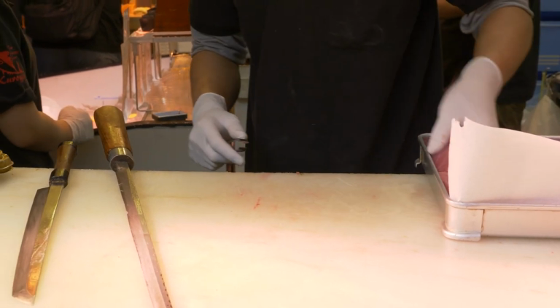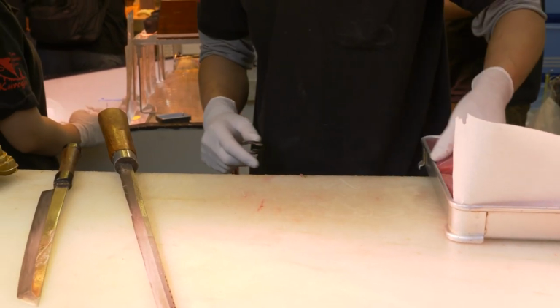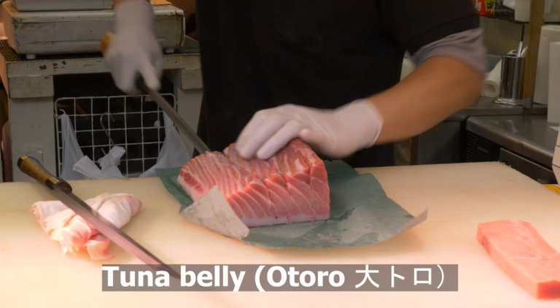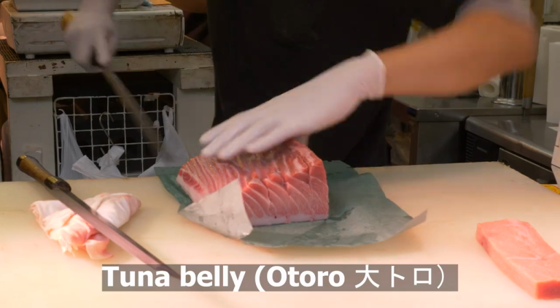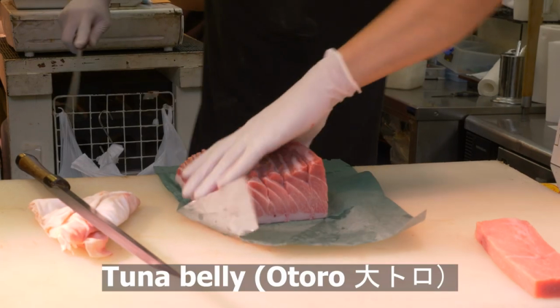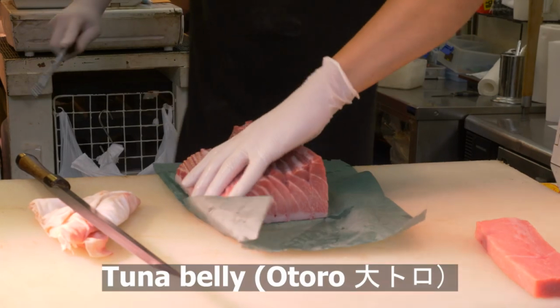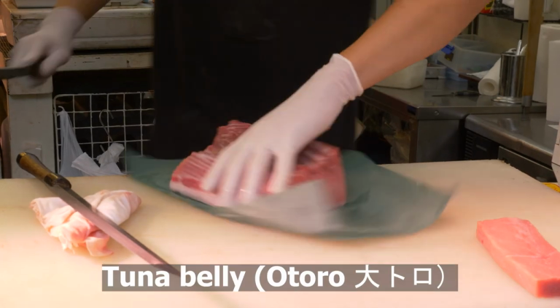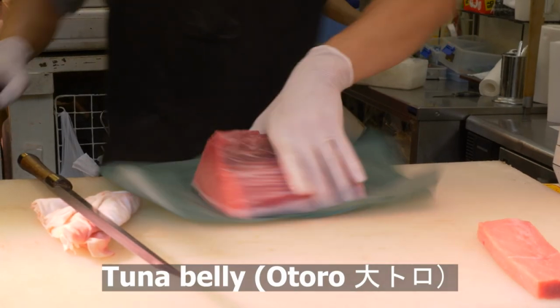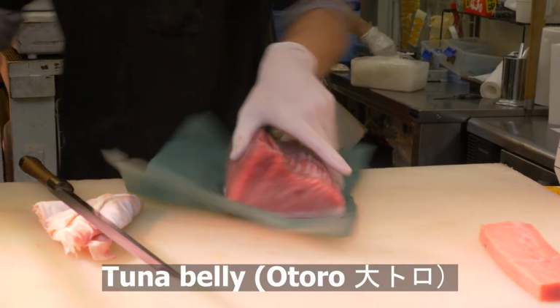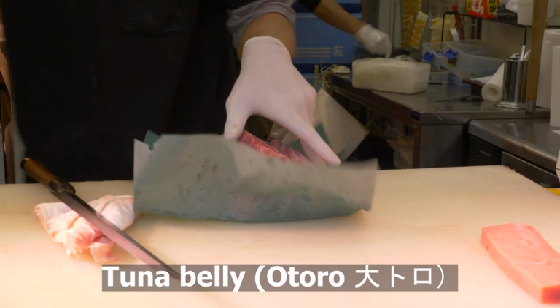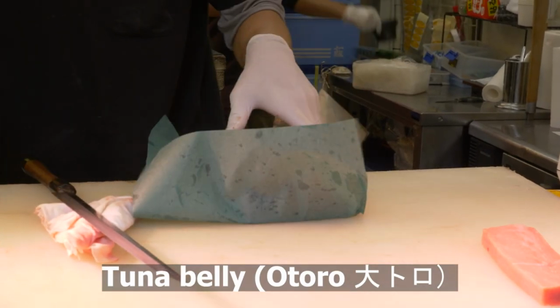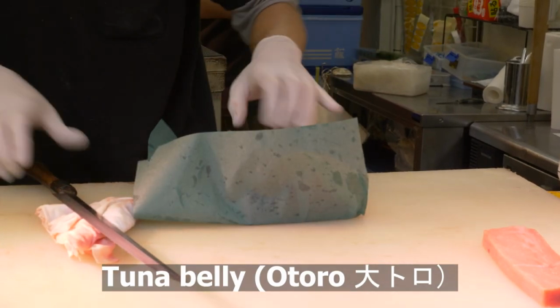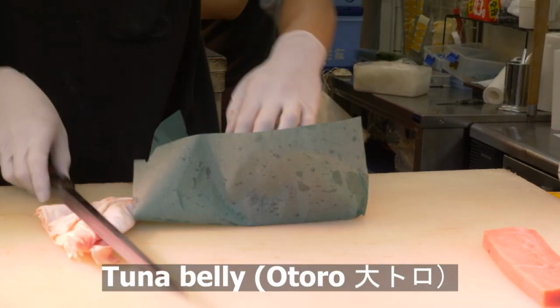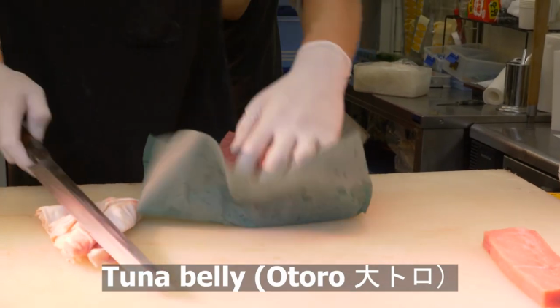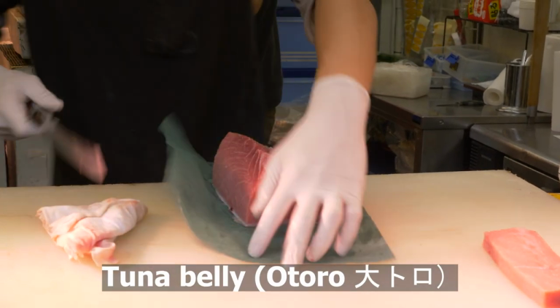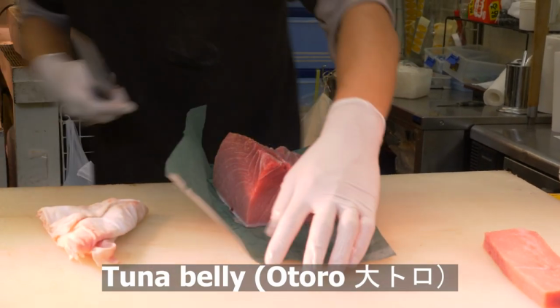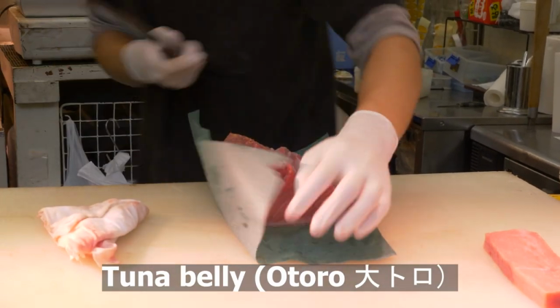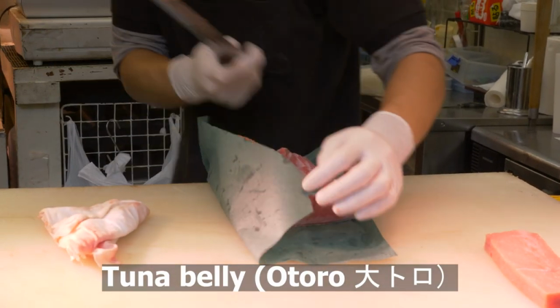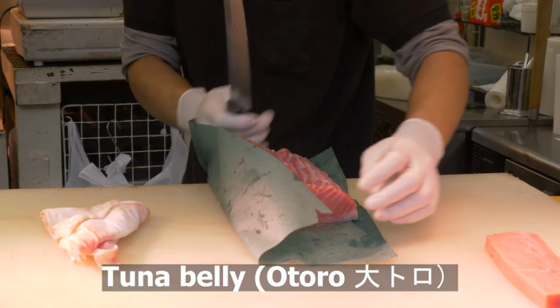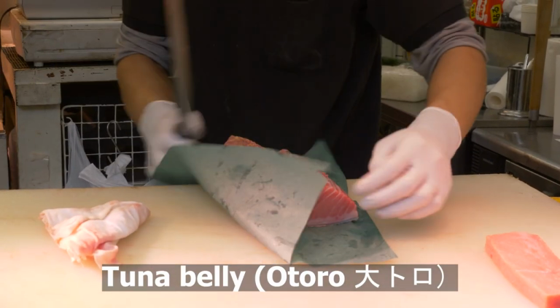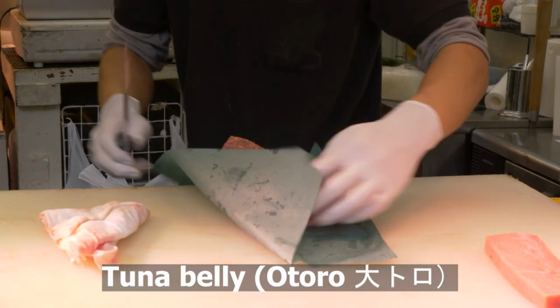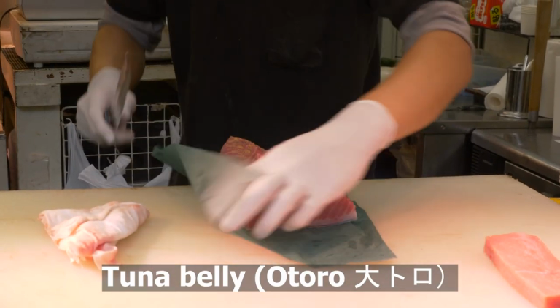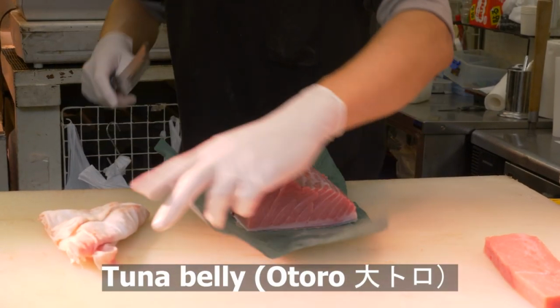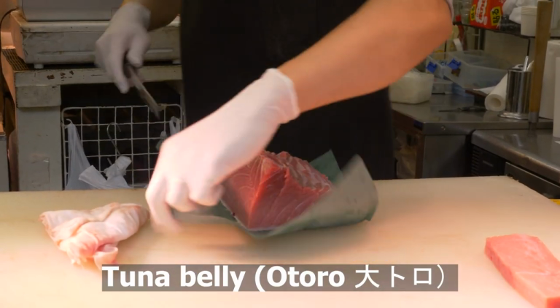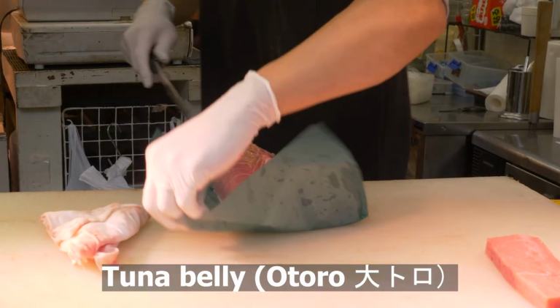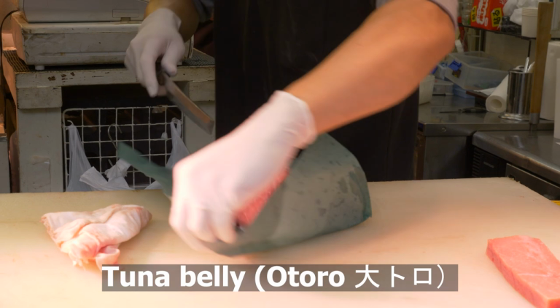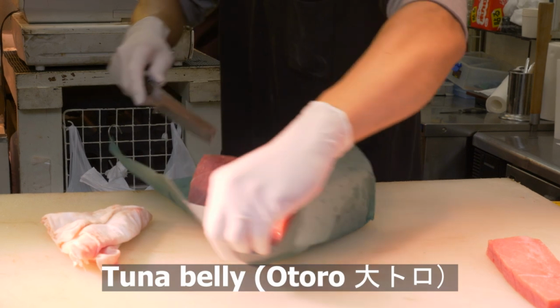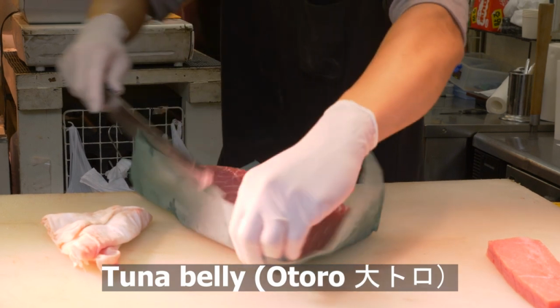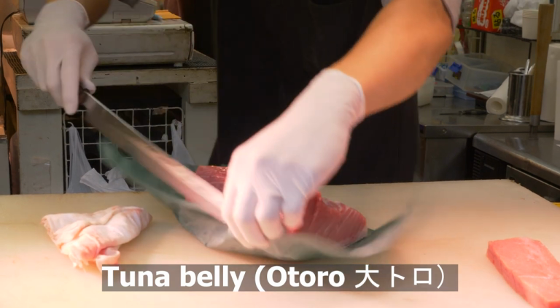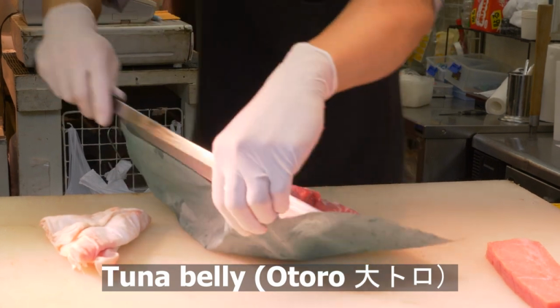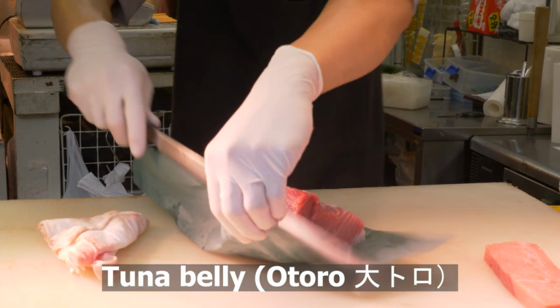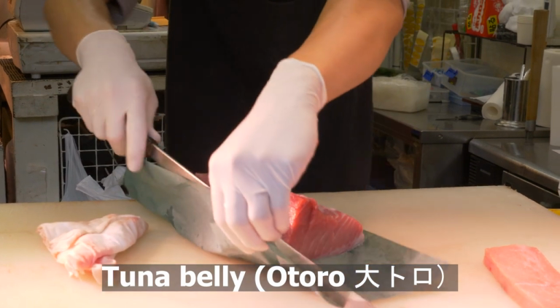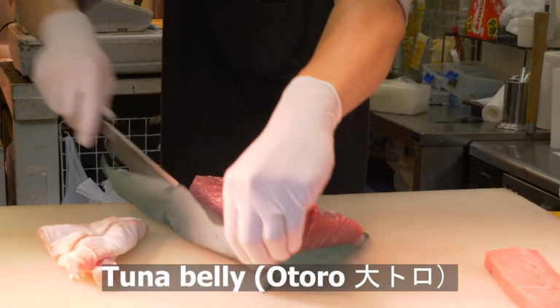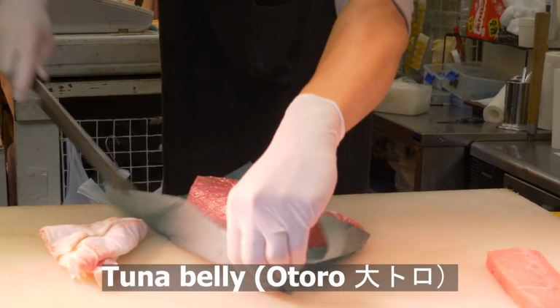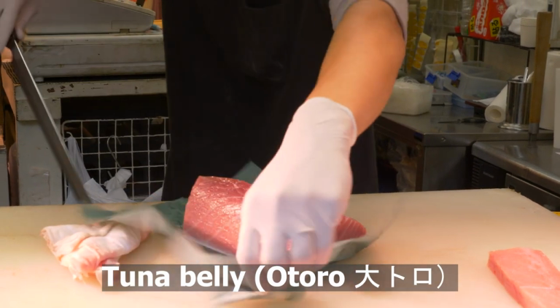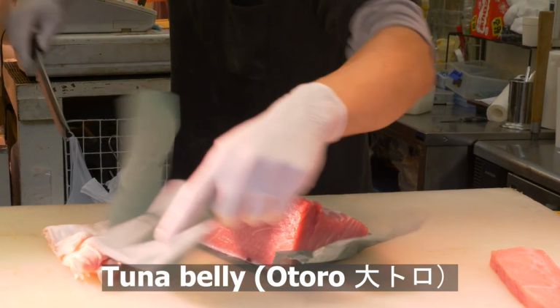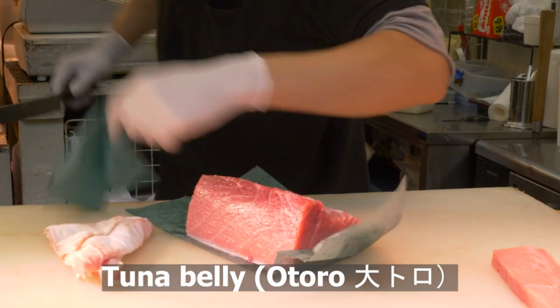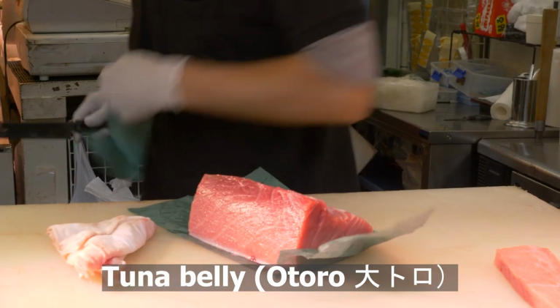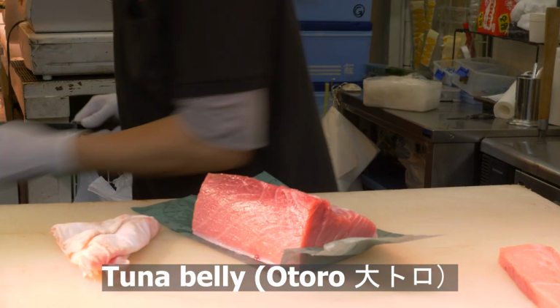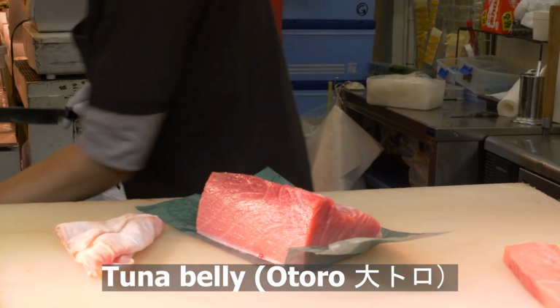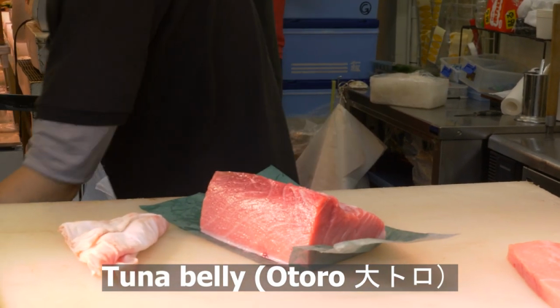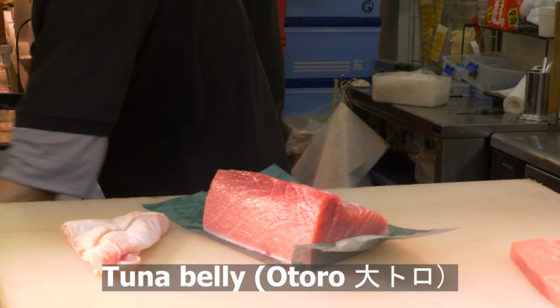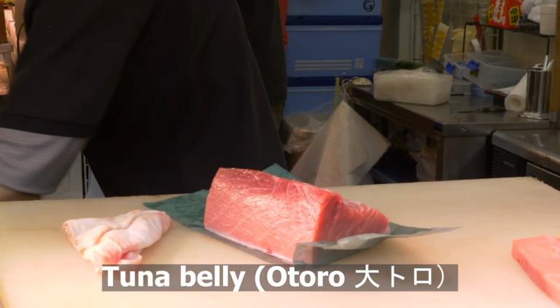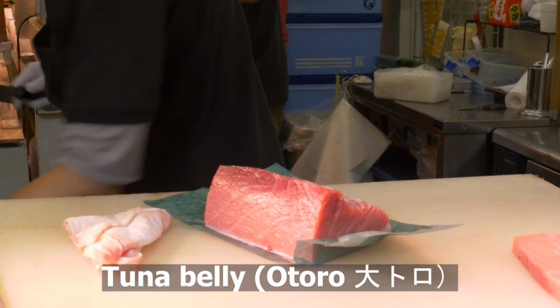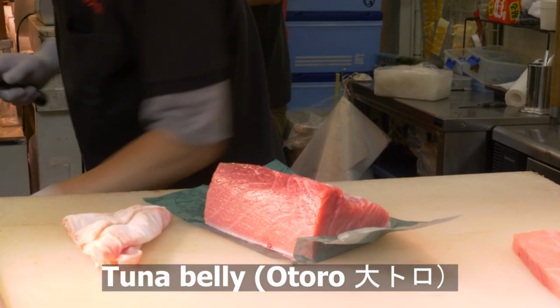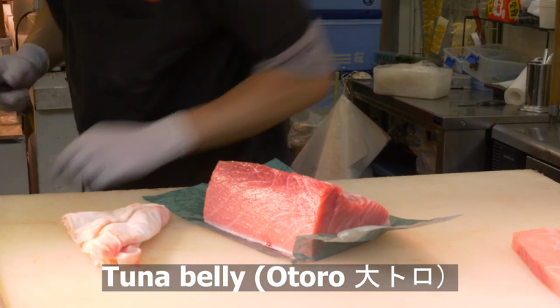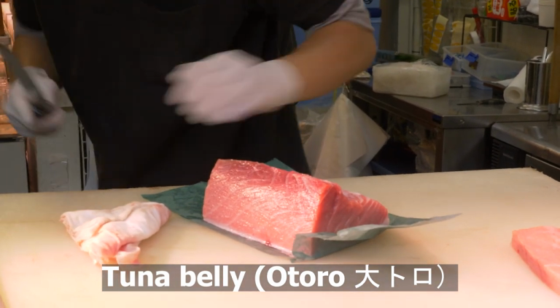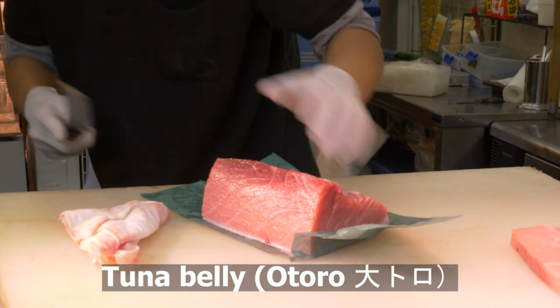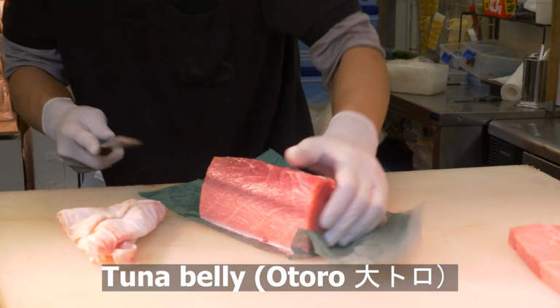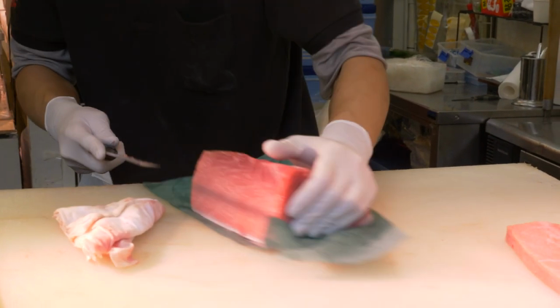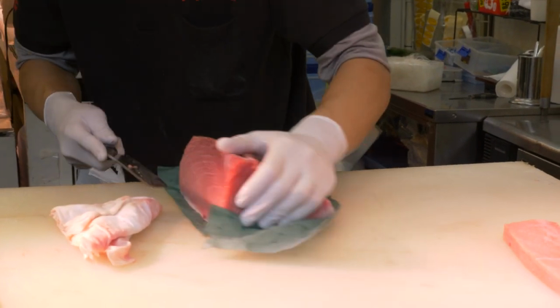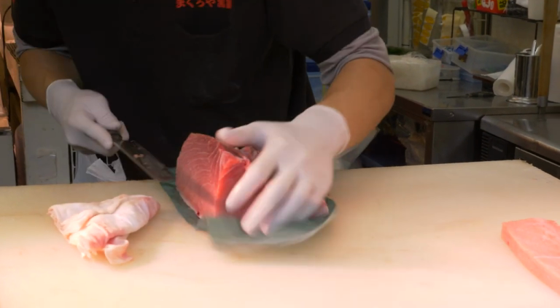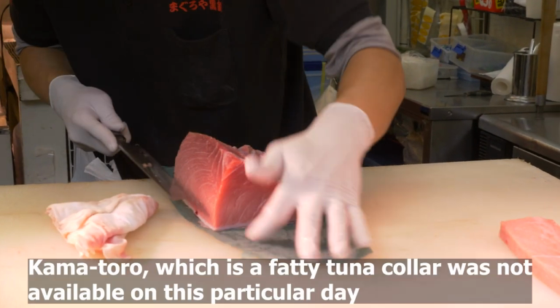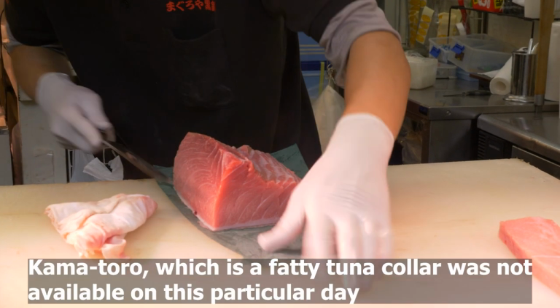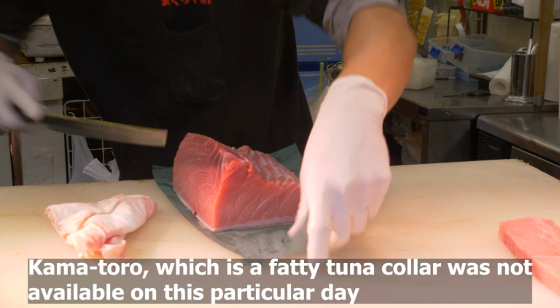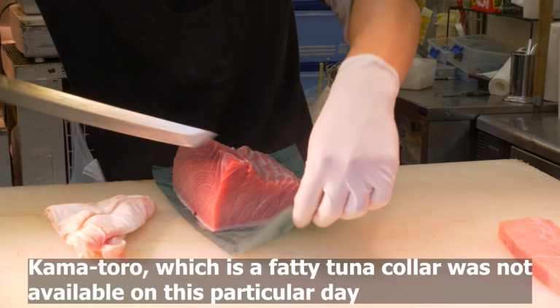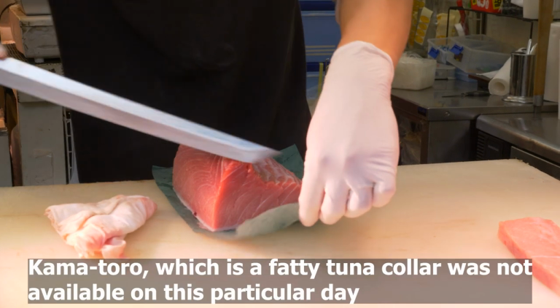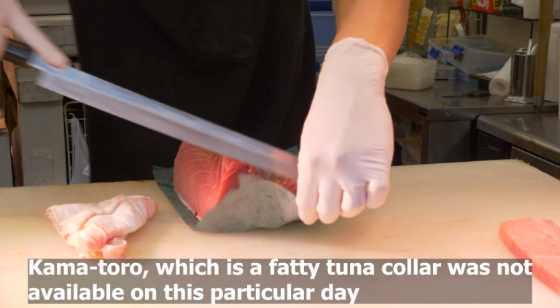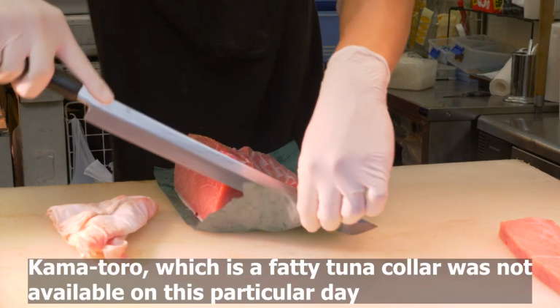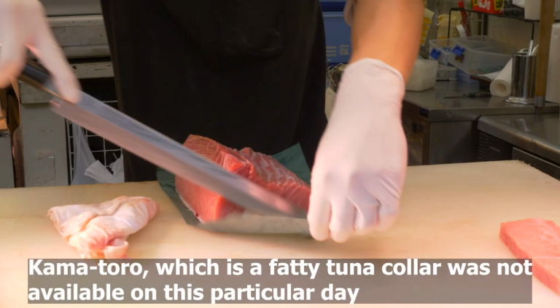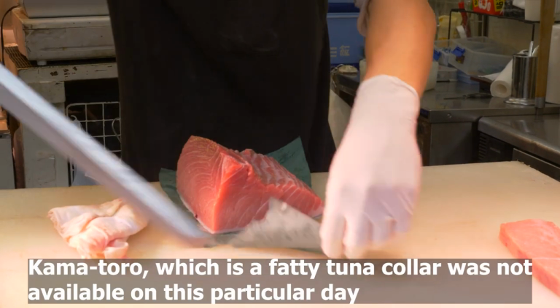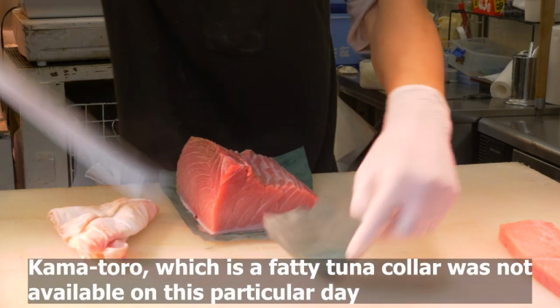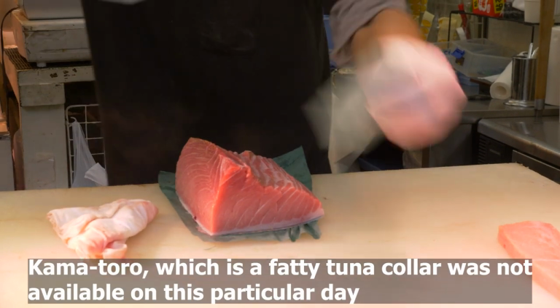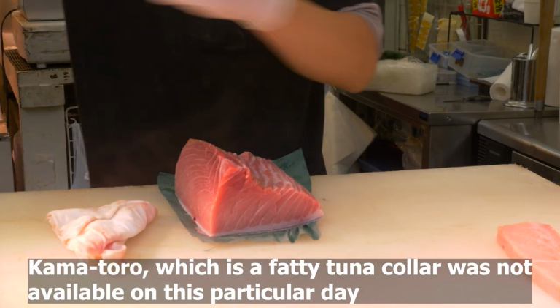Here is a breakdown of the fatty tuna belly, the otoro. There is usually a fourth type offered called kamatoro, which is fatty tuna collar.